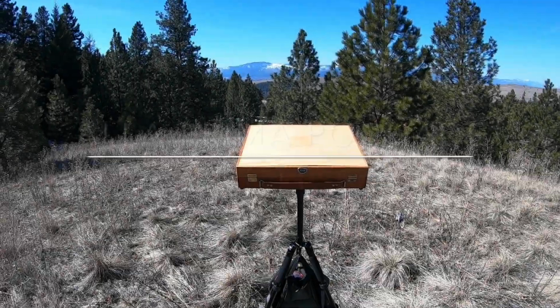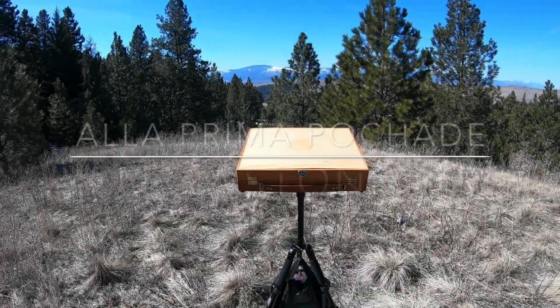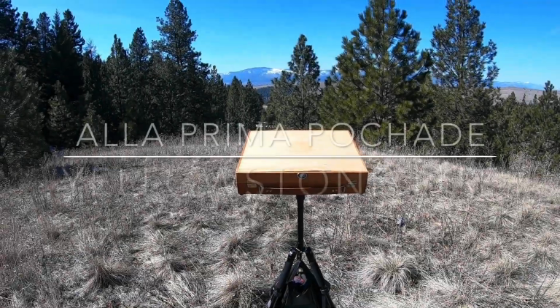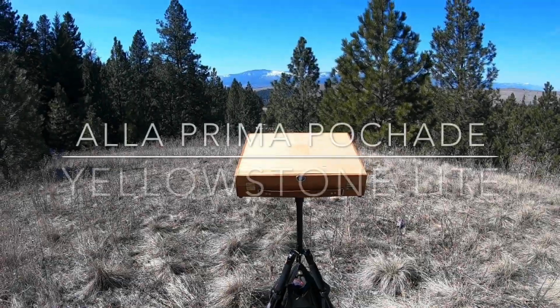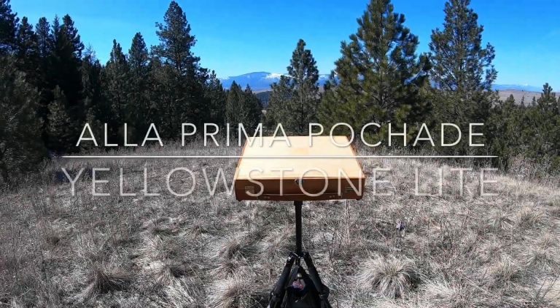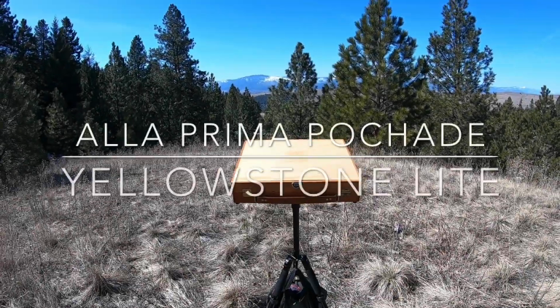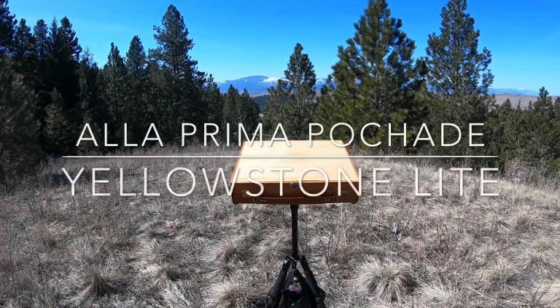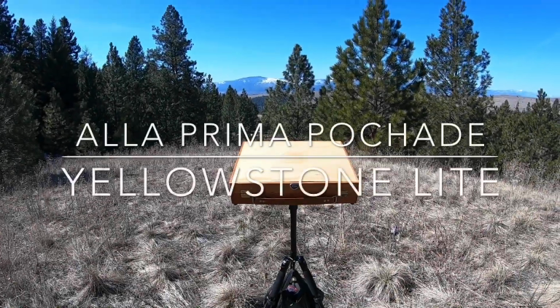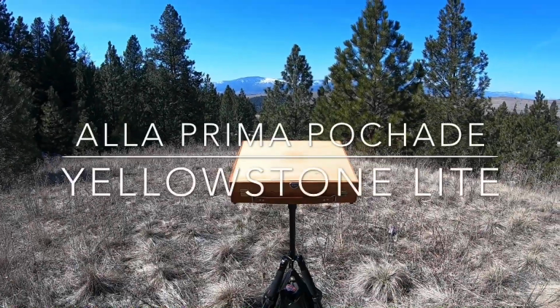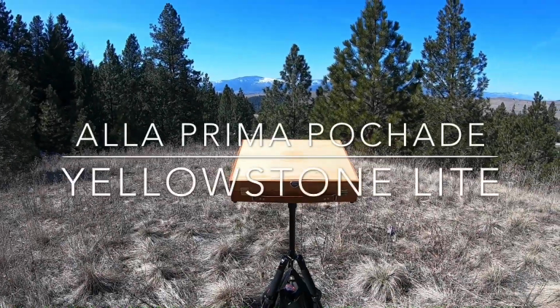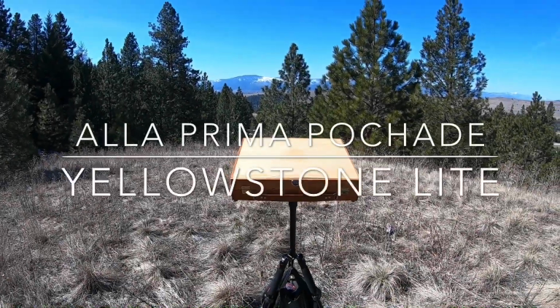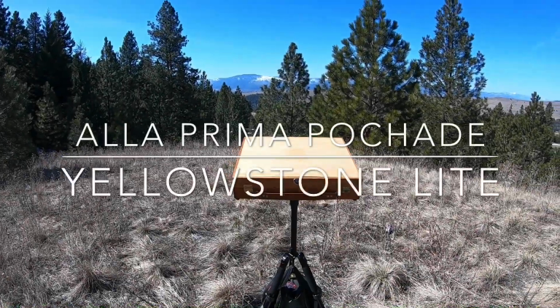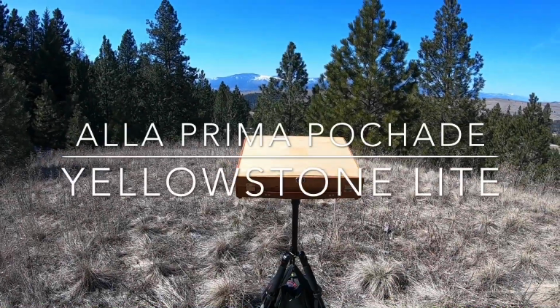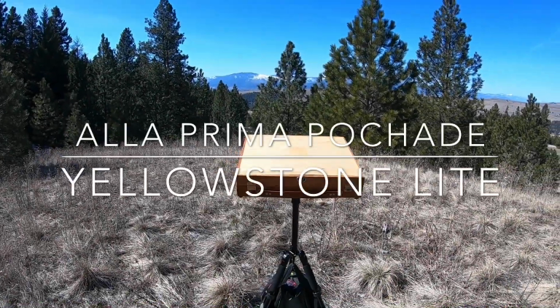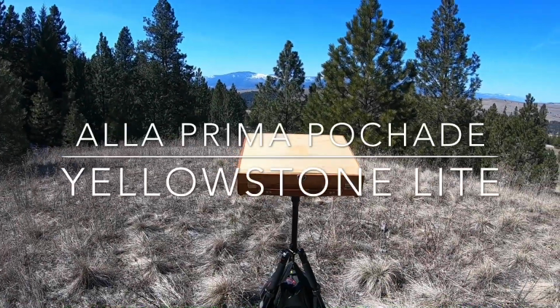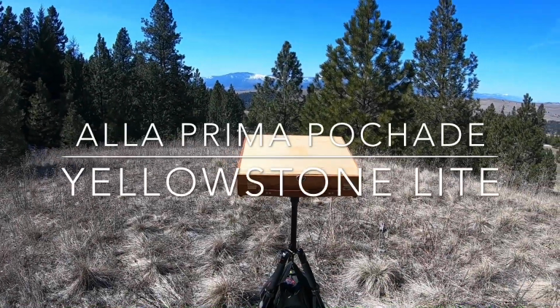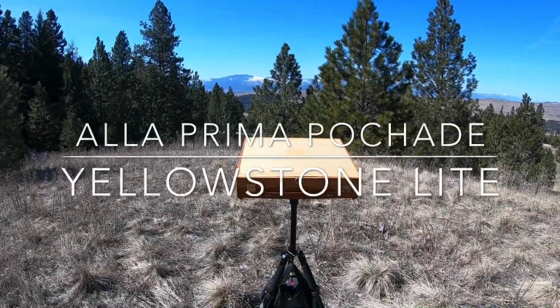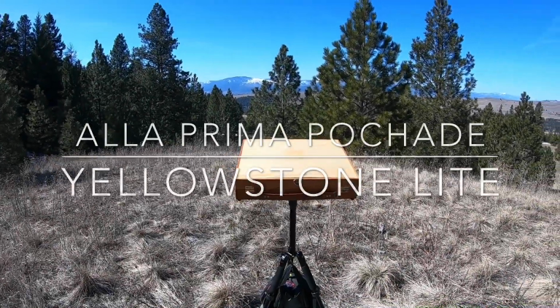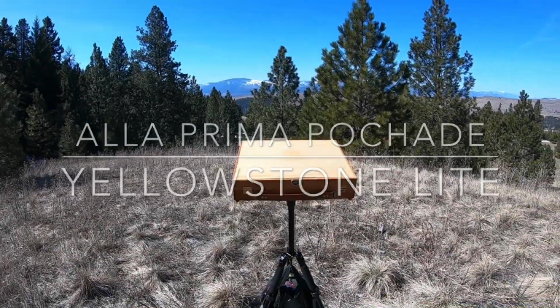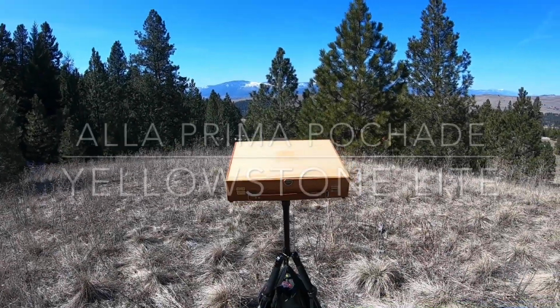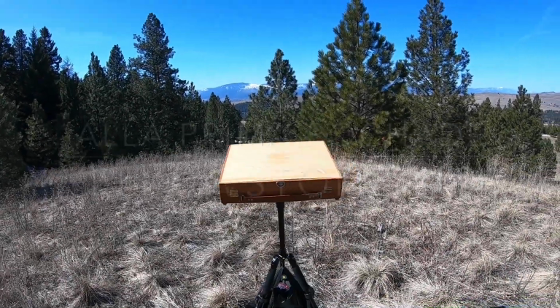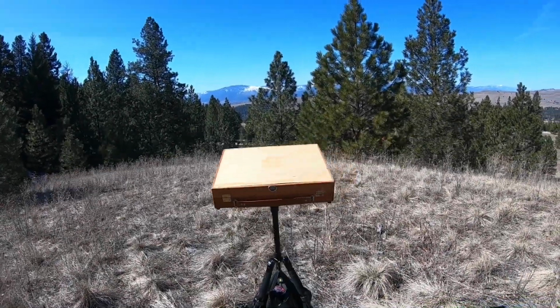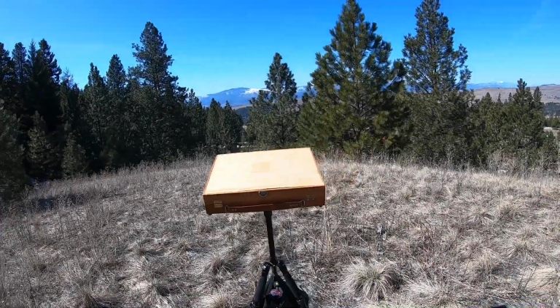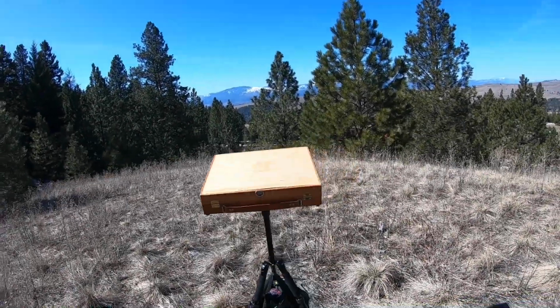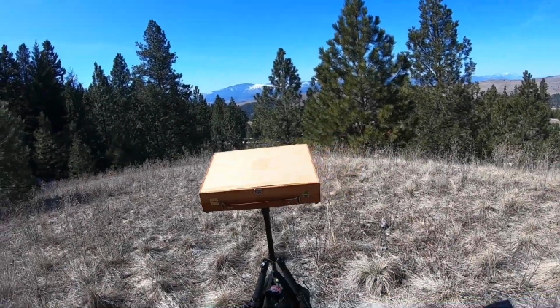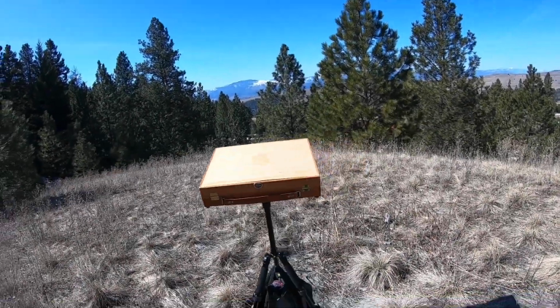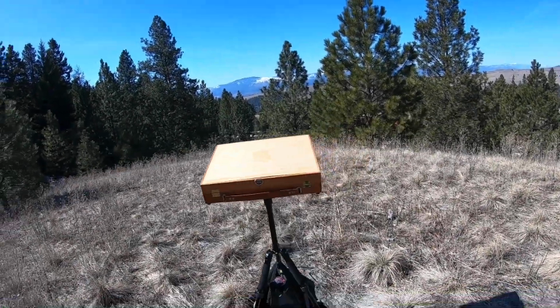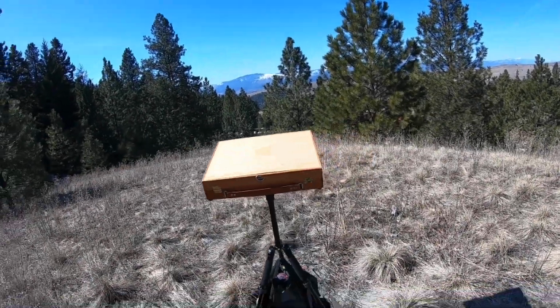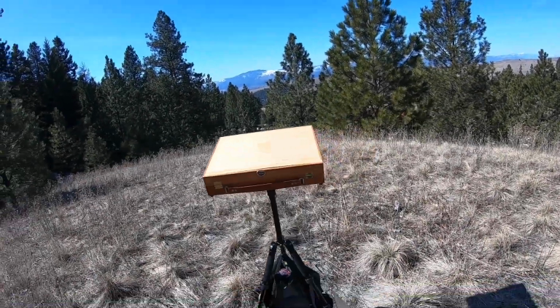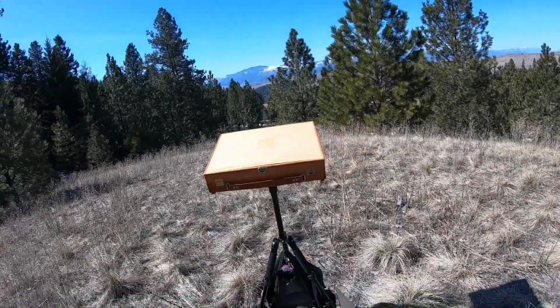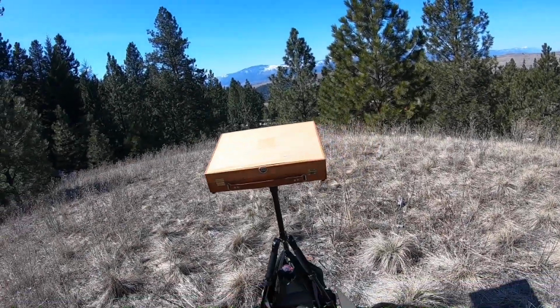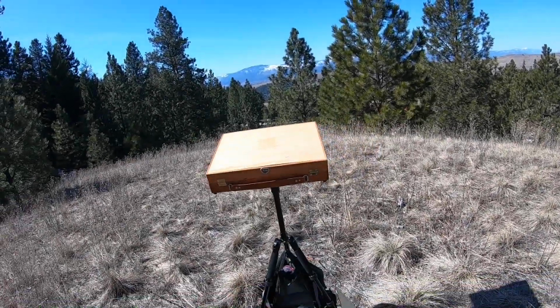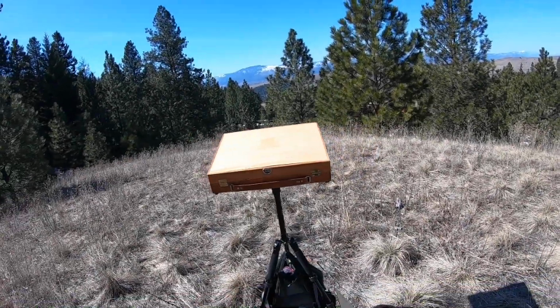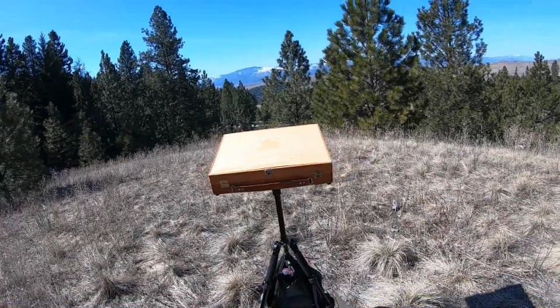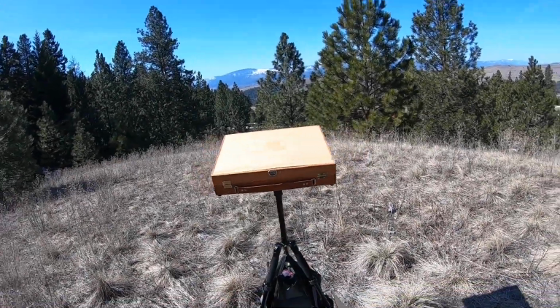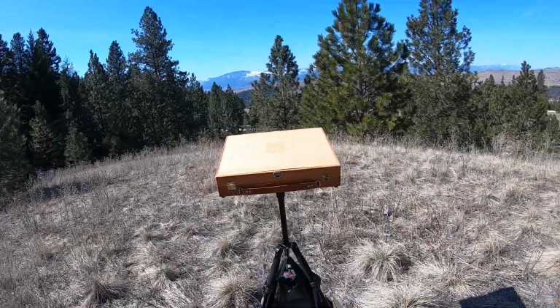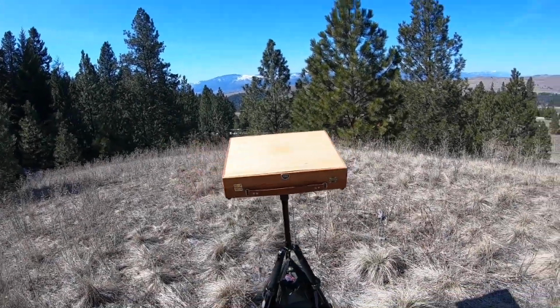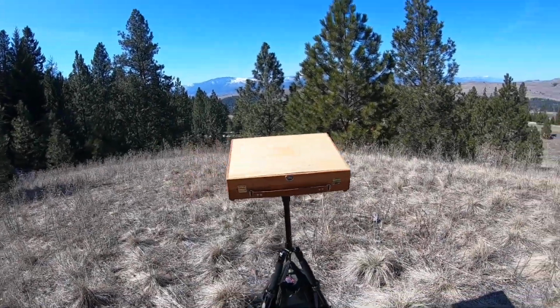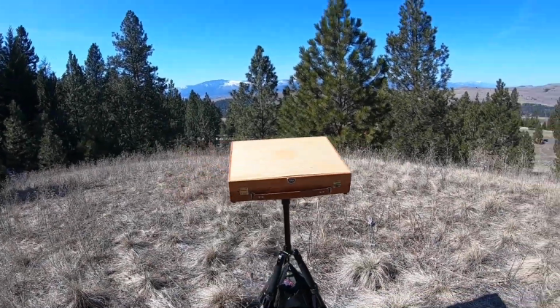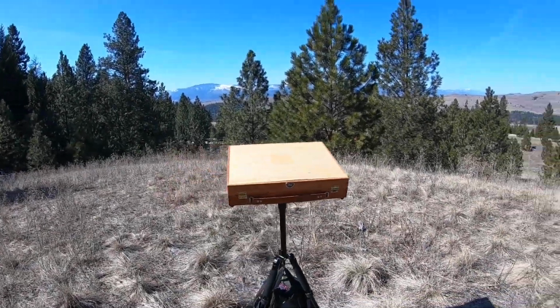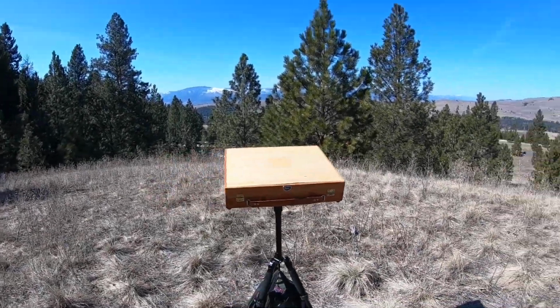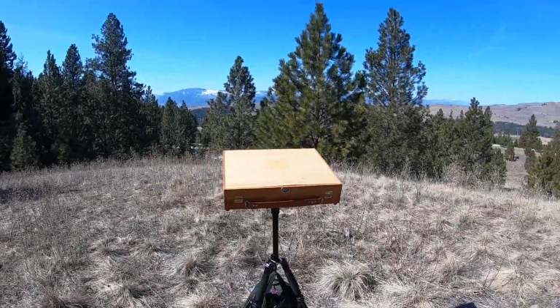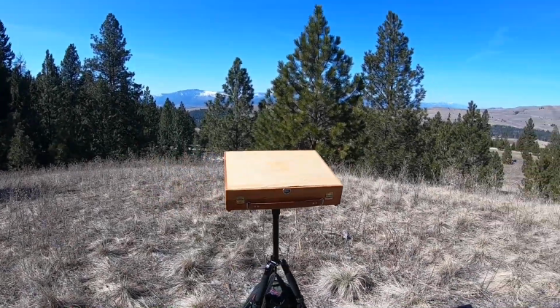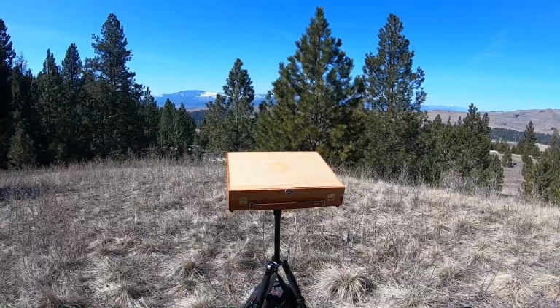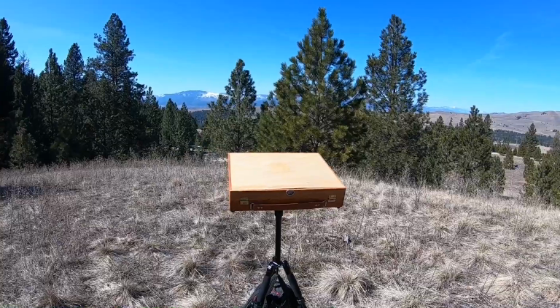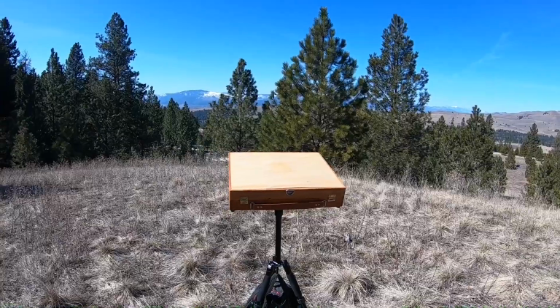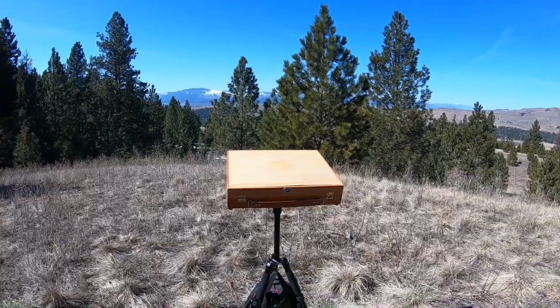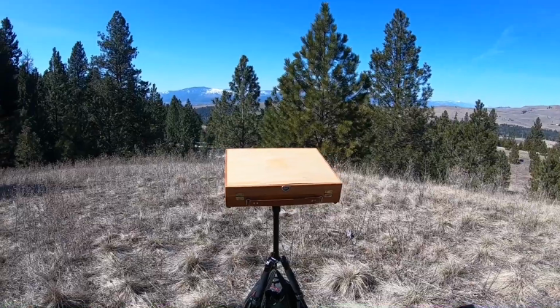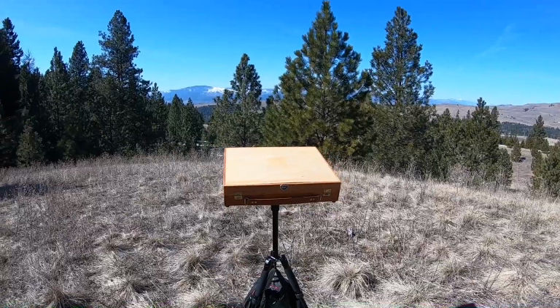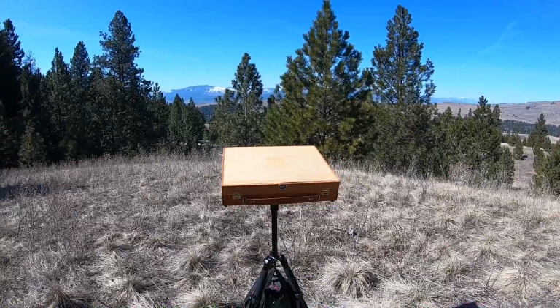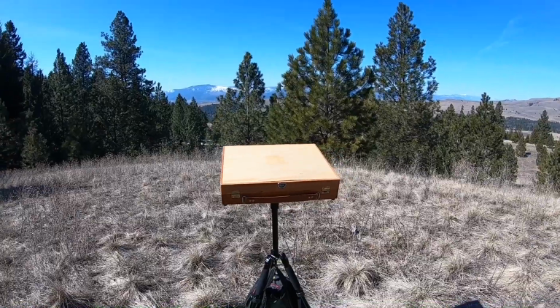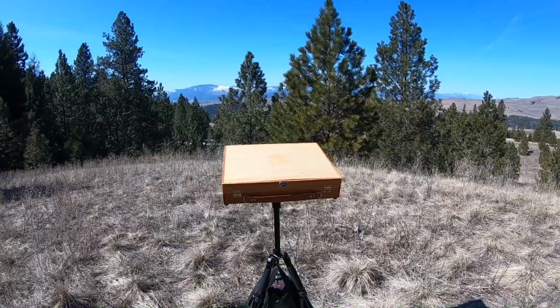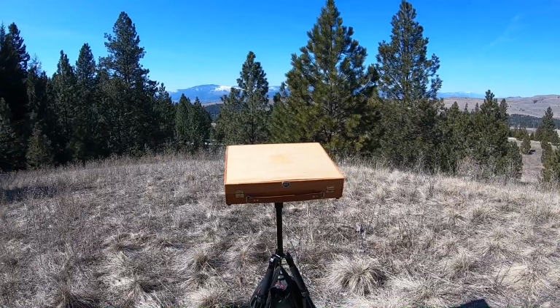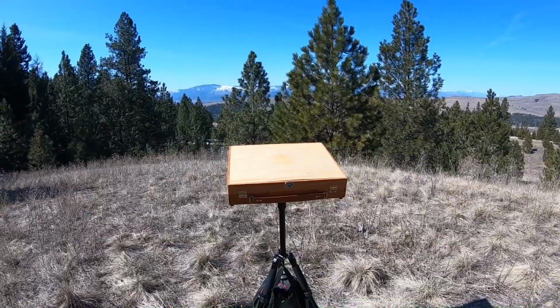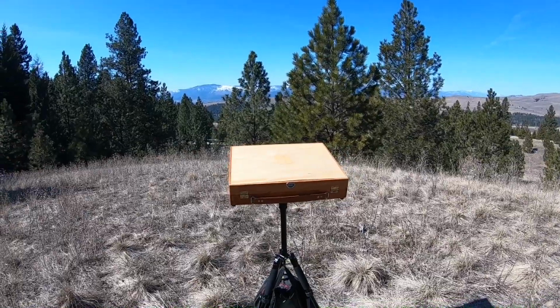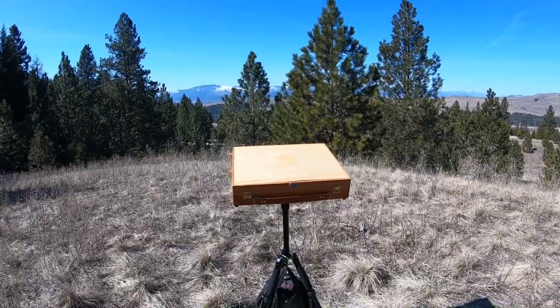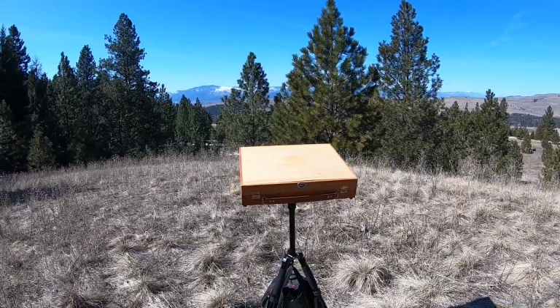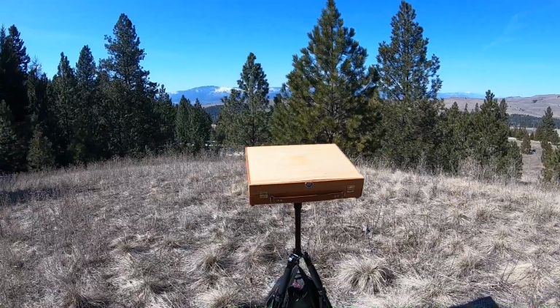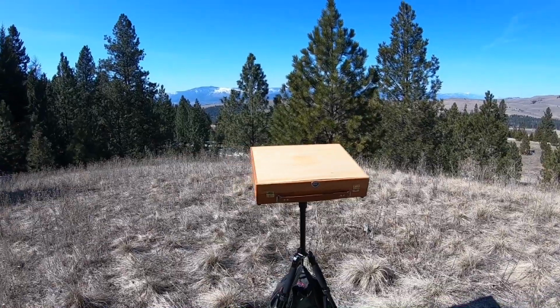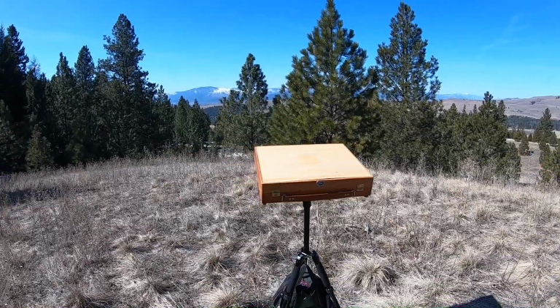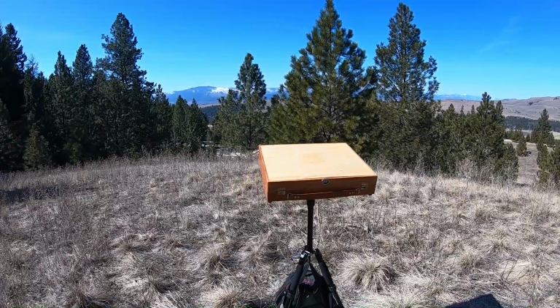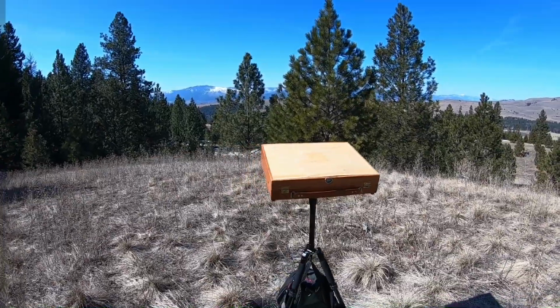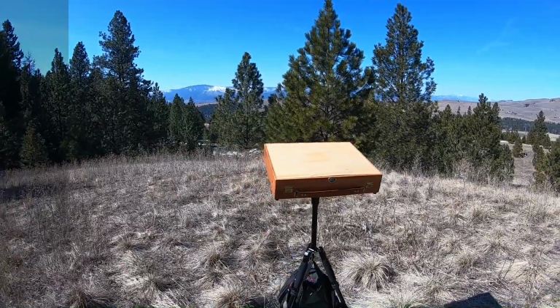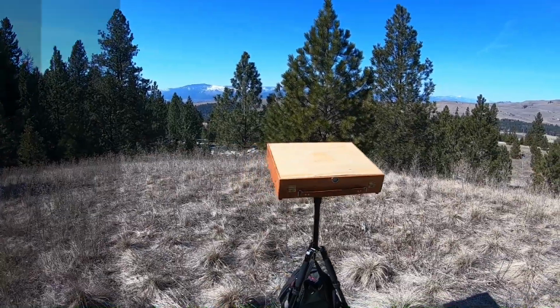Hey everyone, Ben Haggett here. I'm the All Prima Bashad guy — I make them, design them, build them.